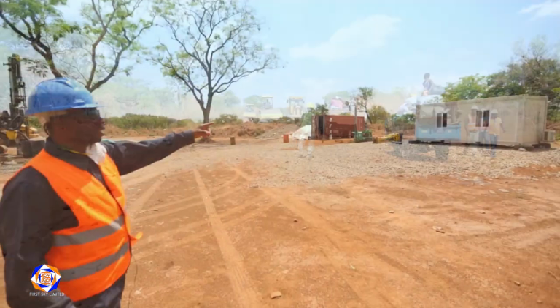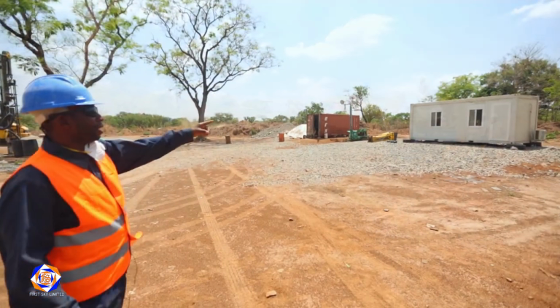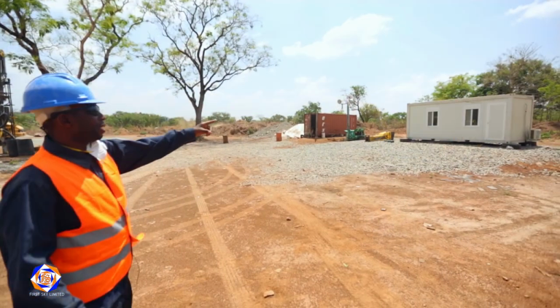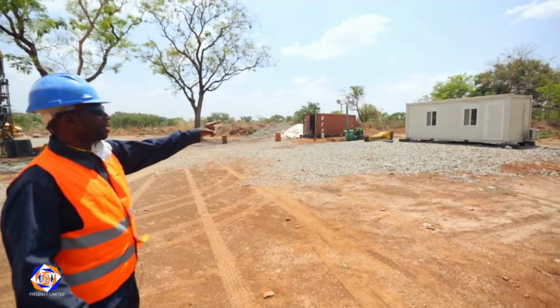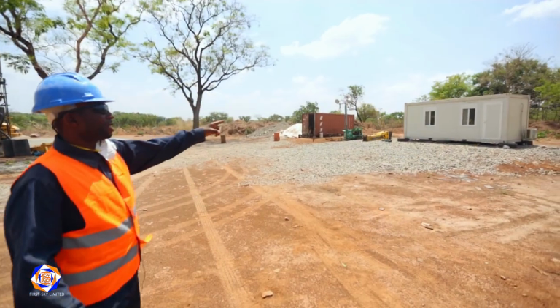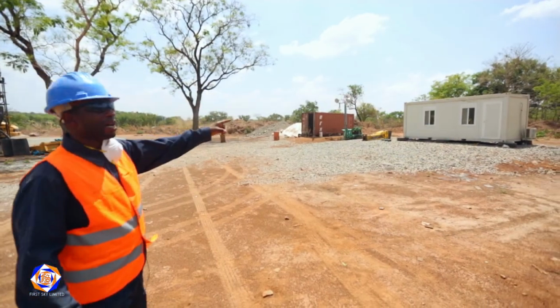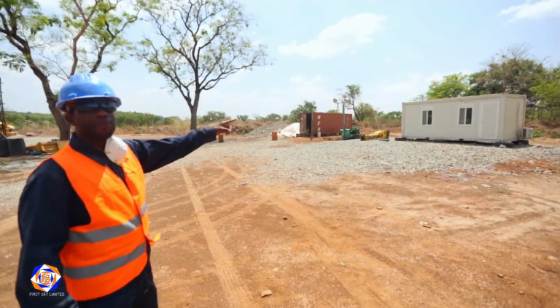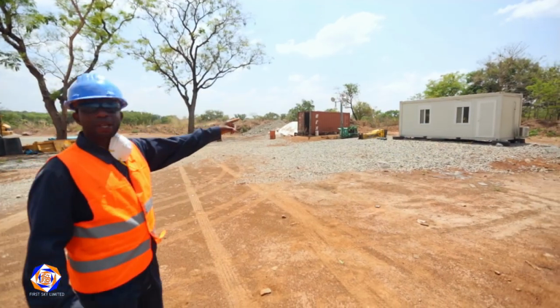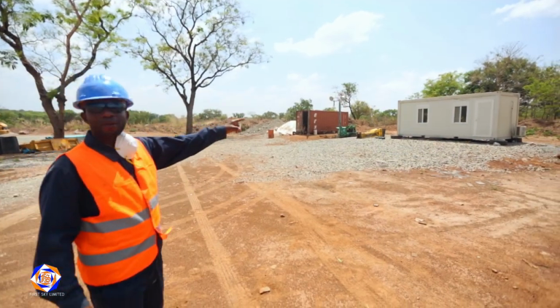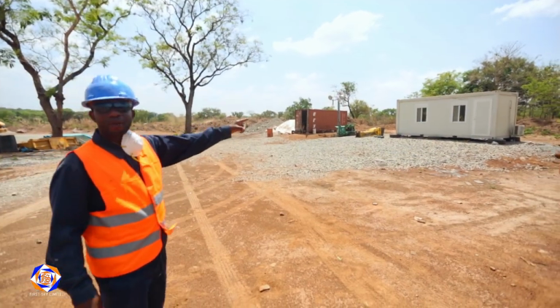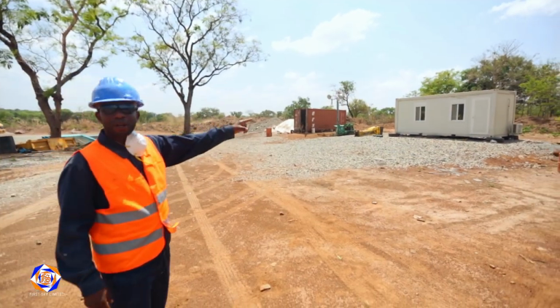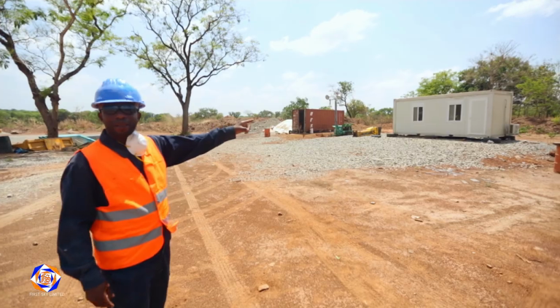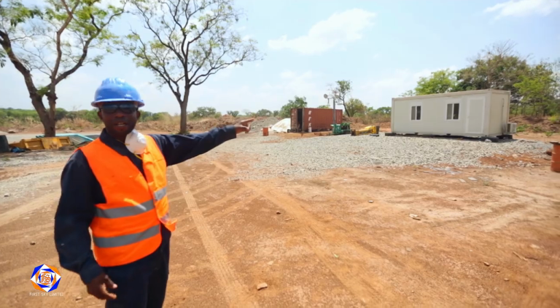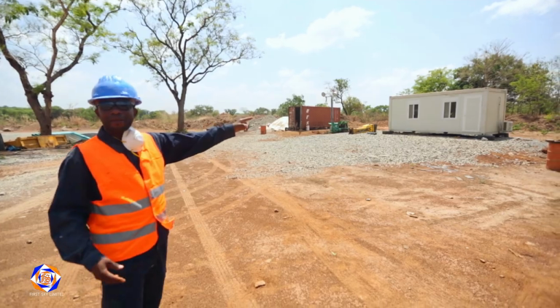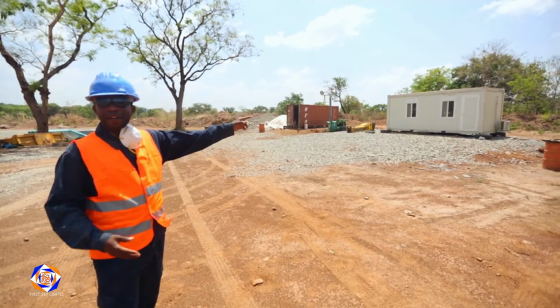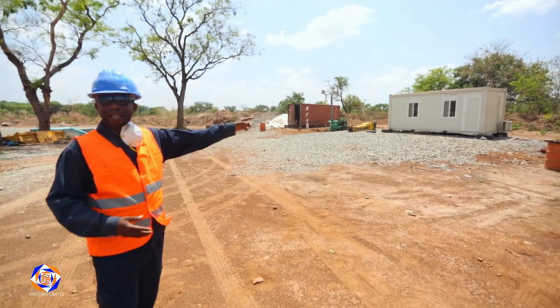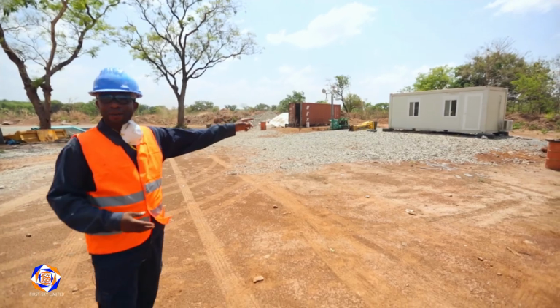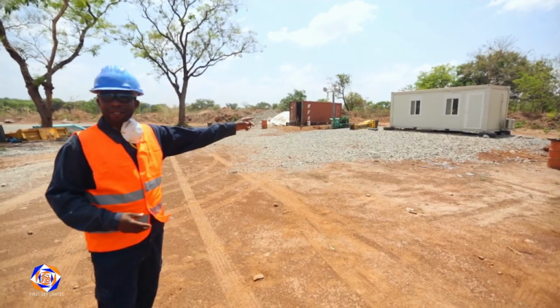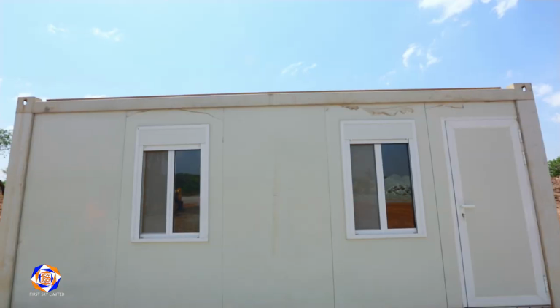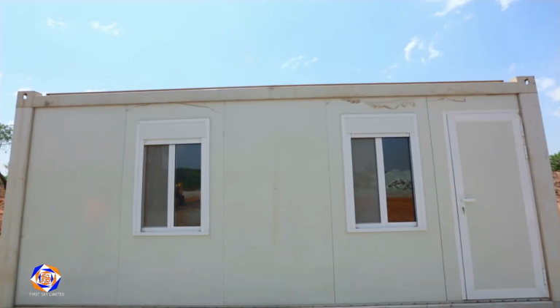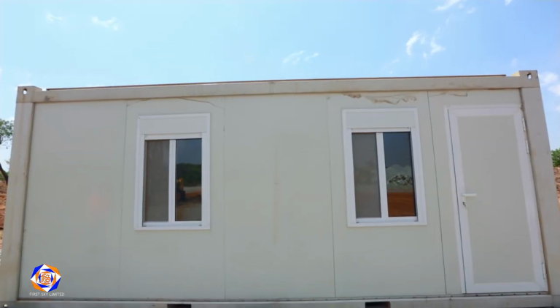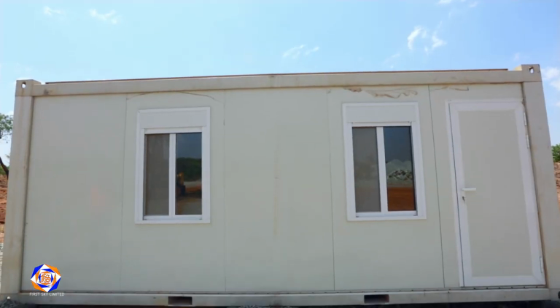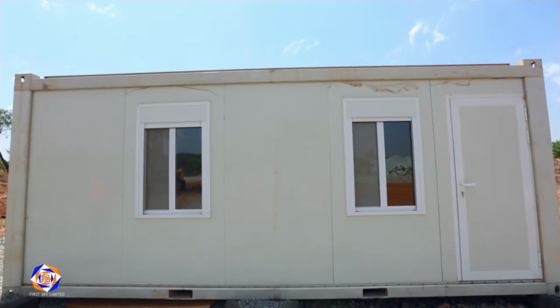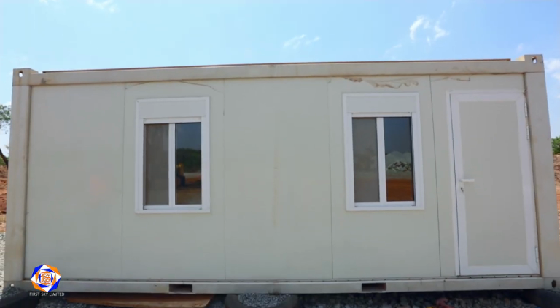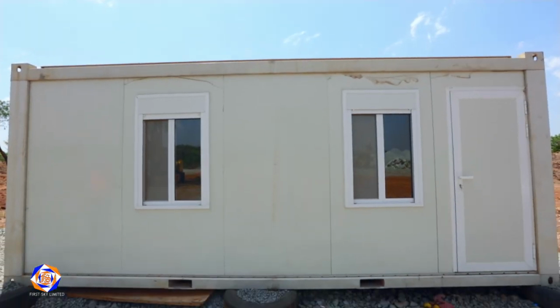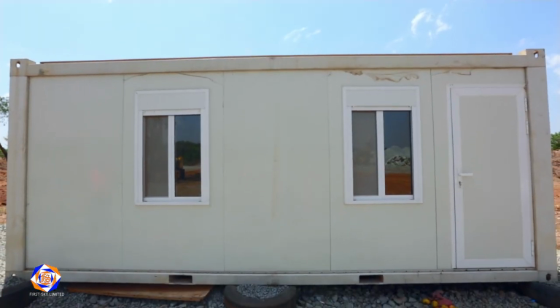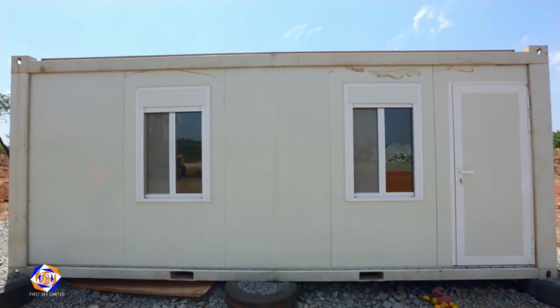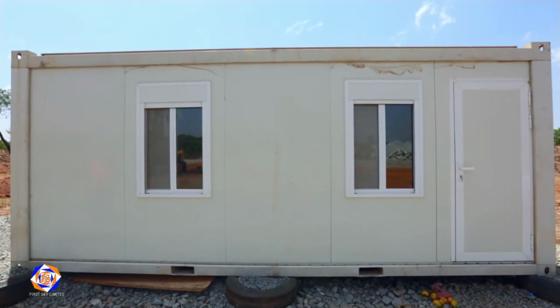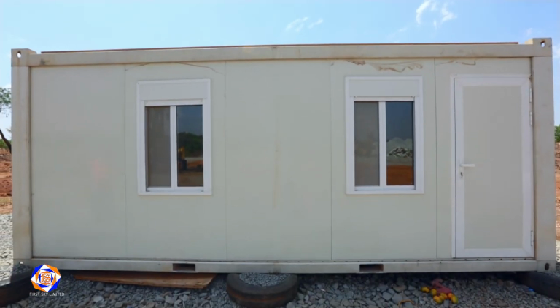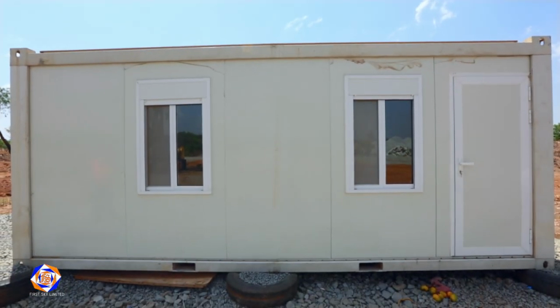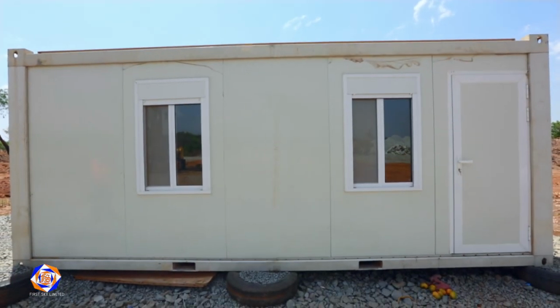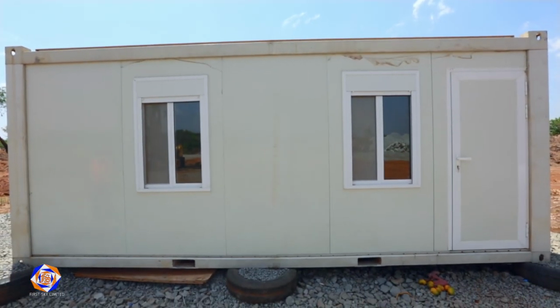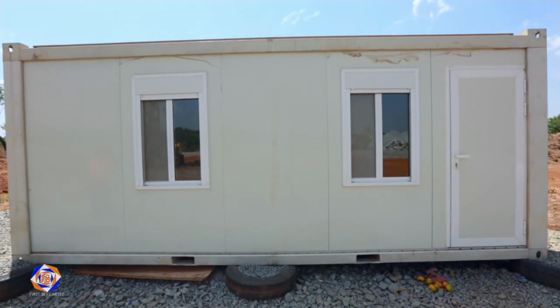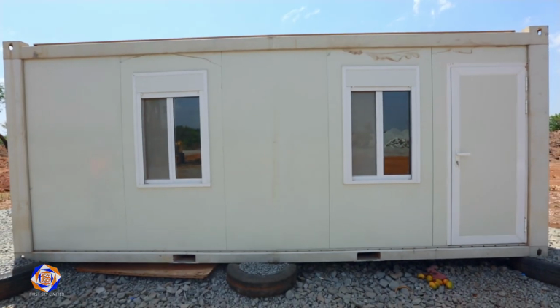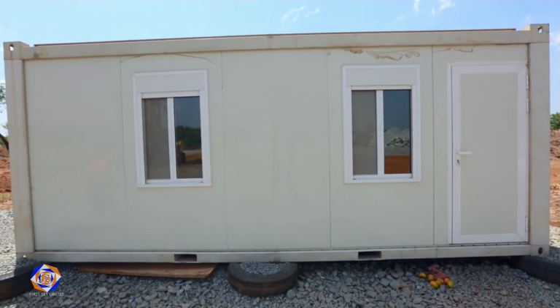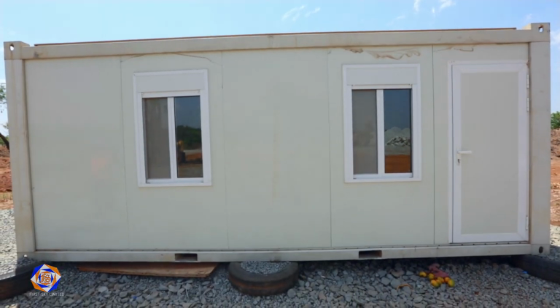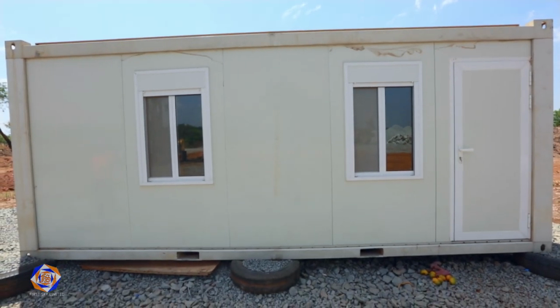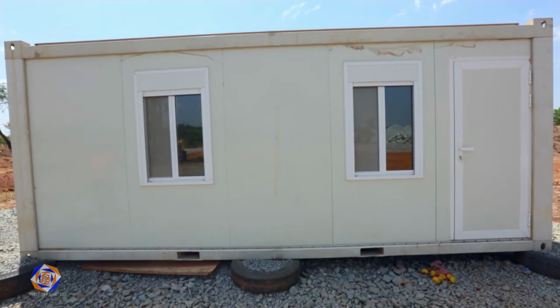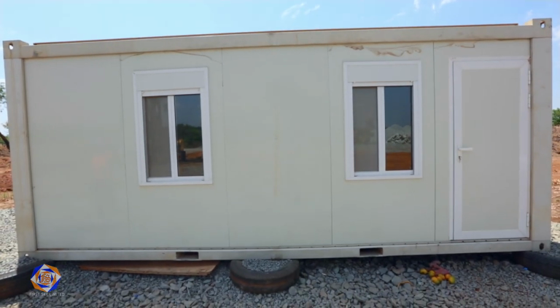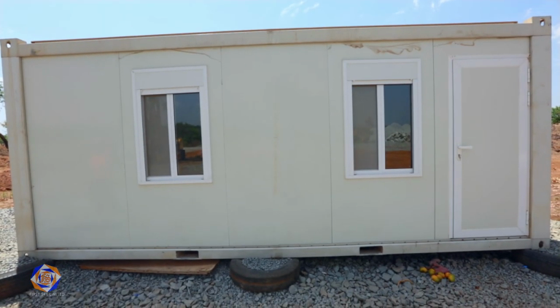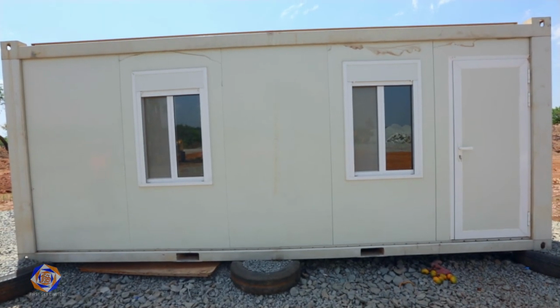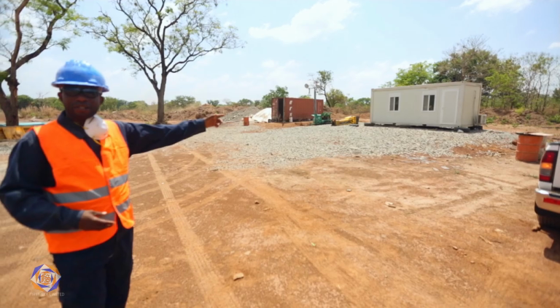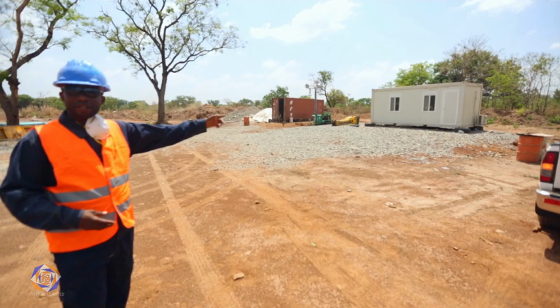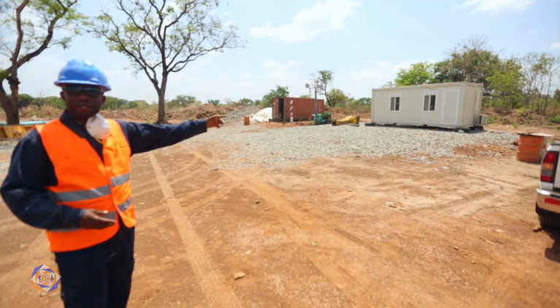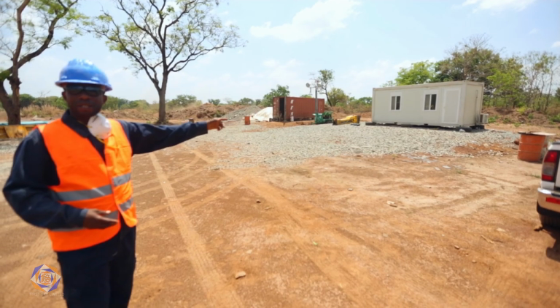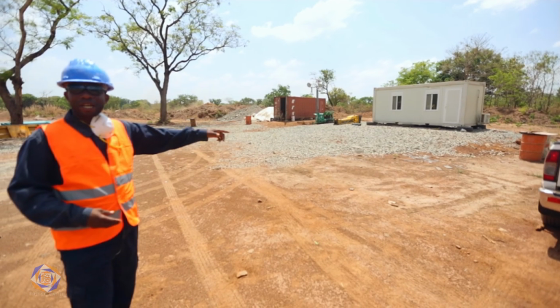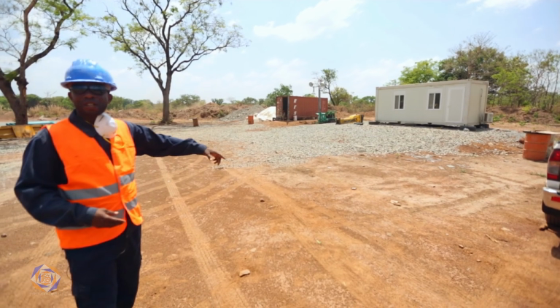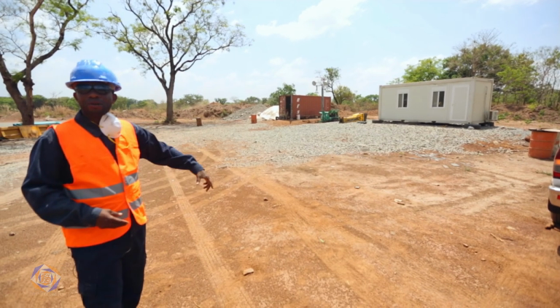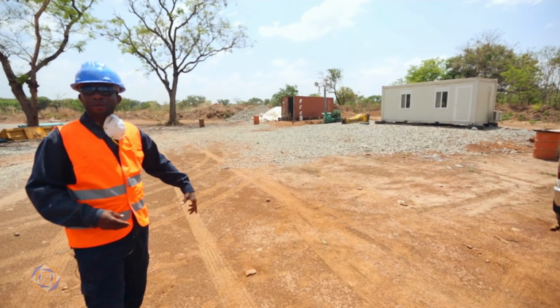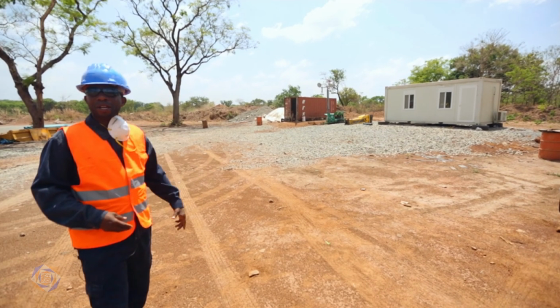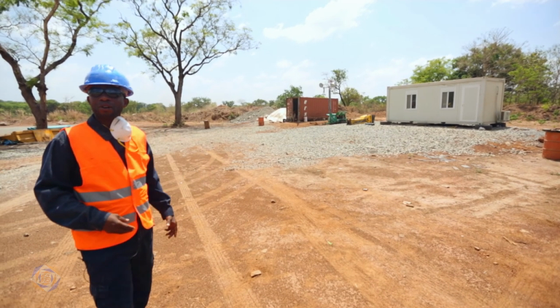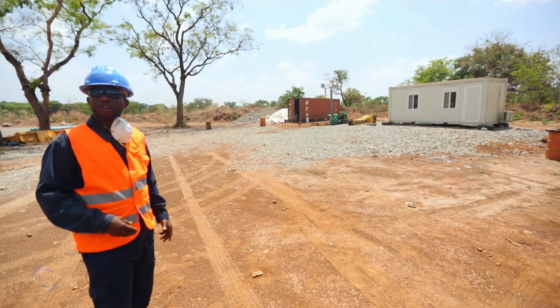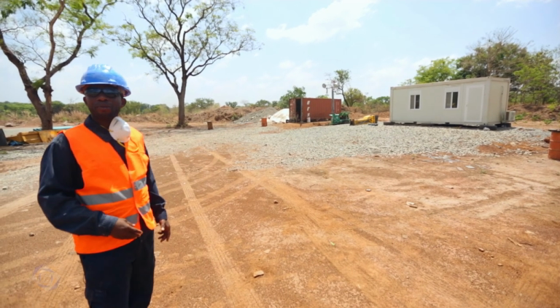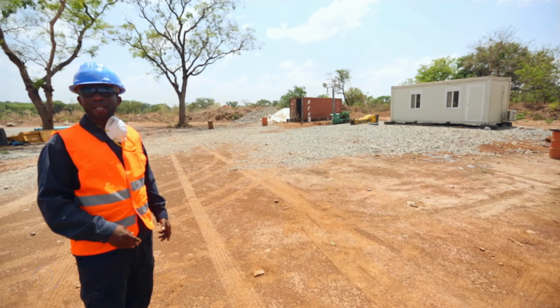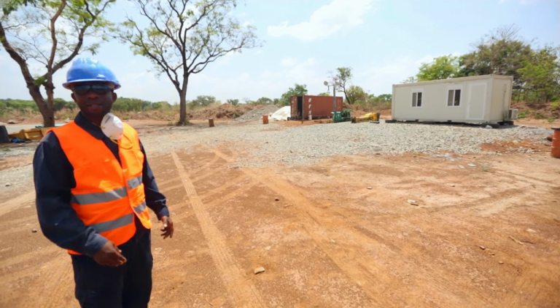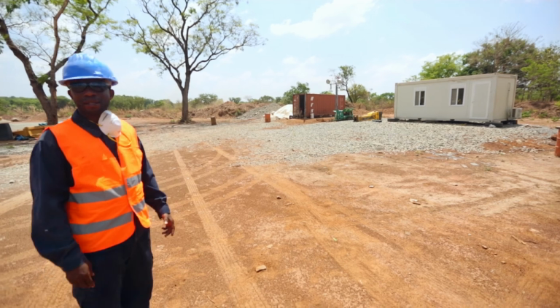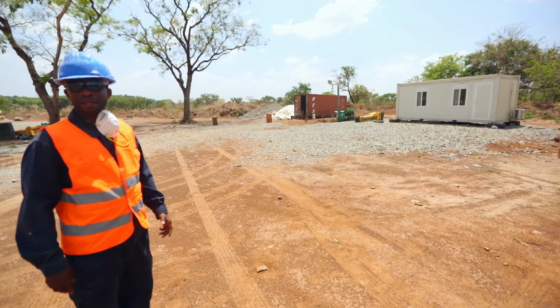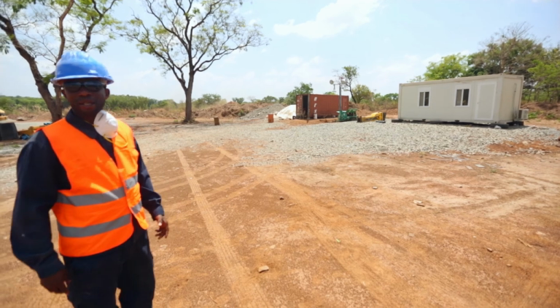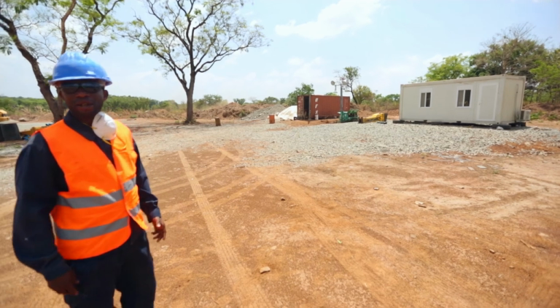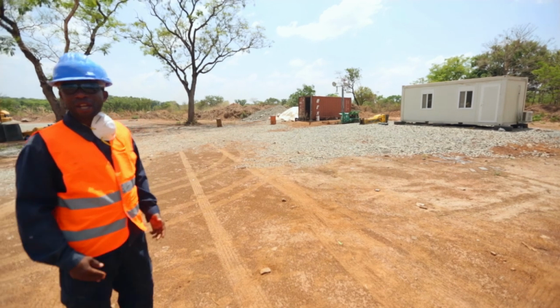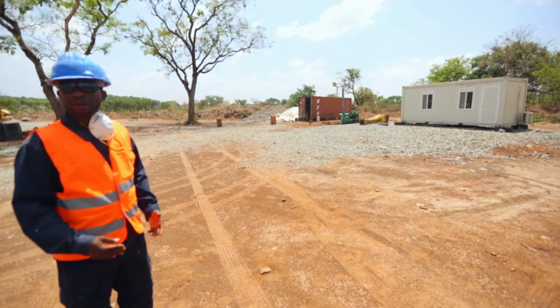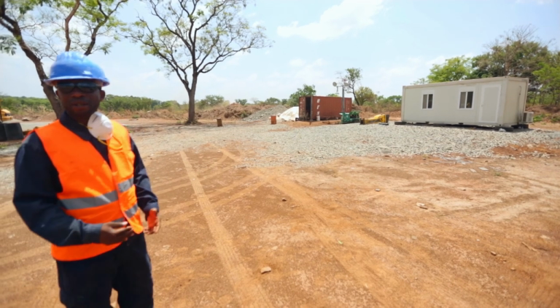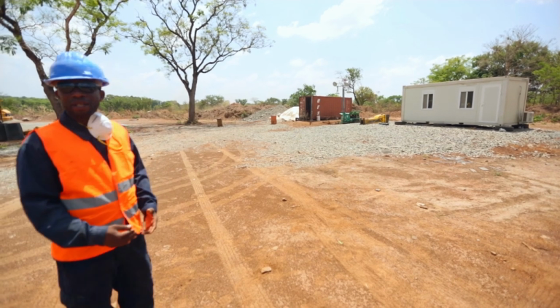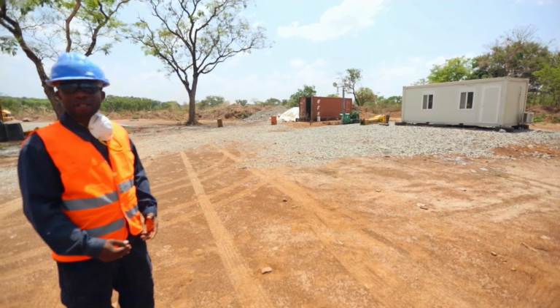This is the cabin we normally find ourselves in when the place is hot. We normally find shade and do our documents and recordings here.